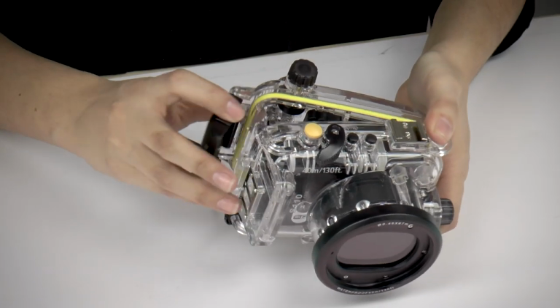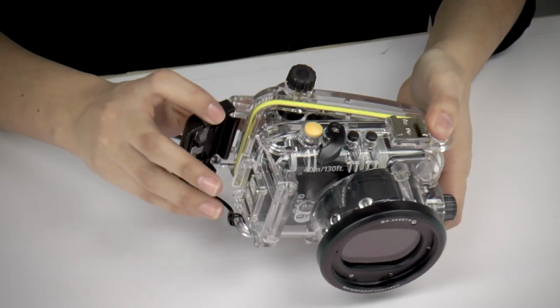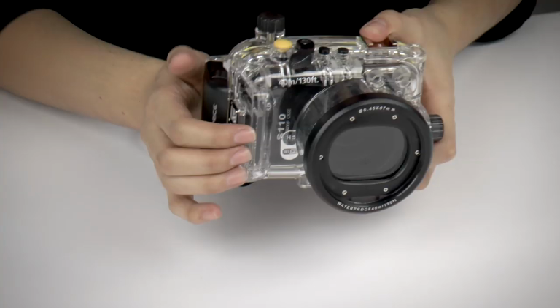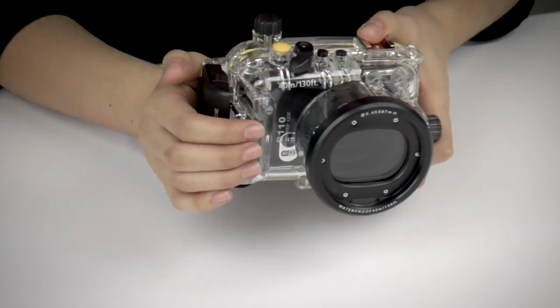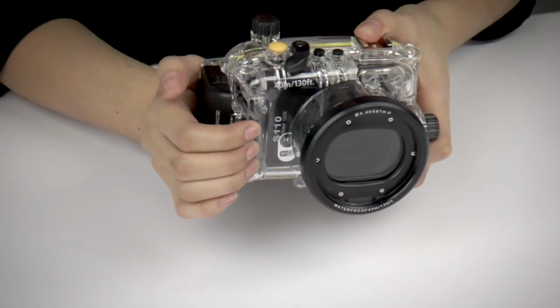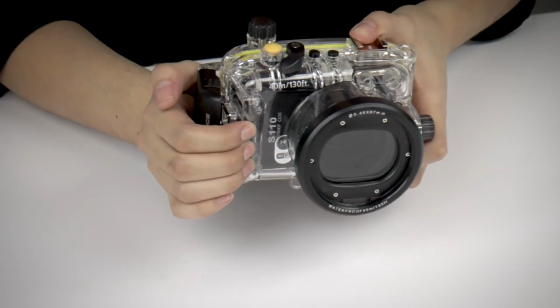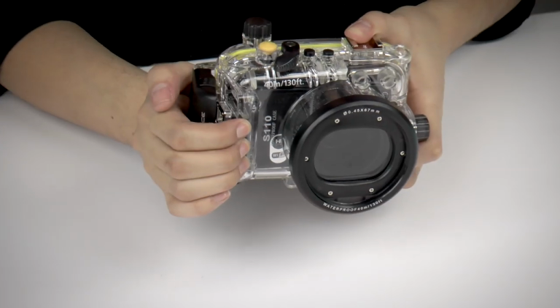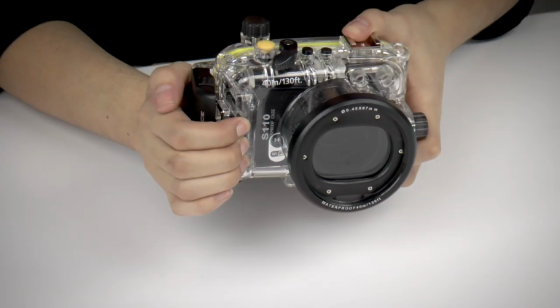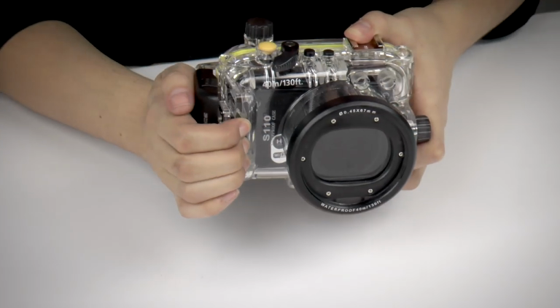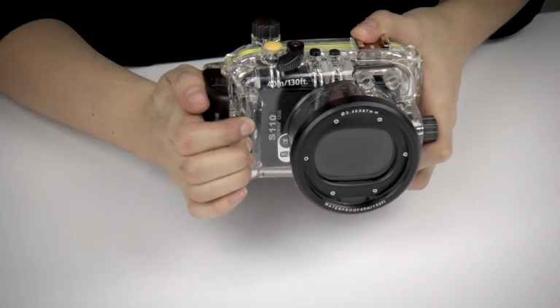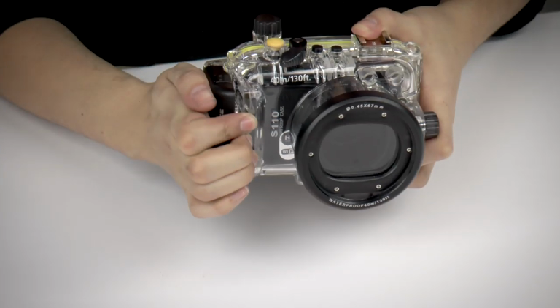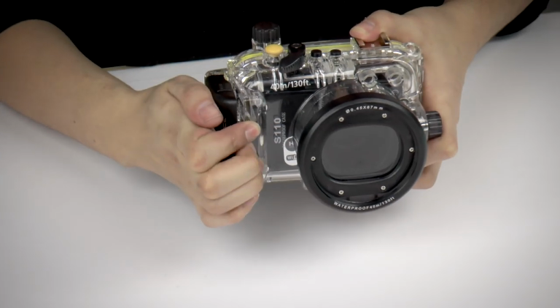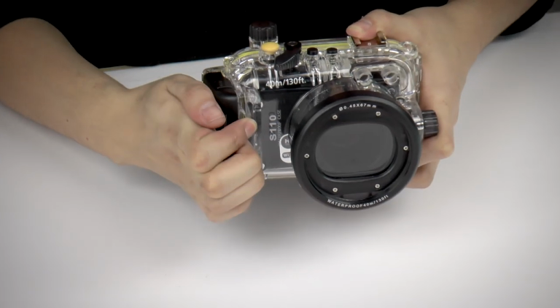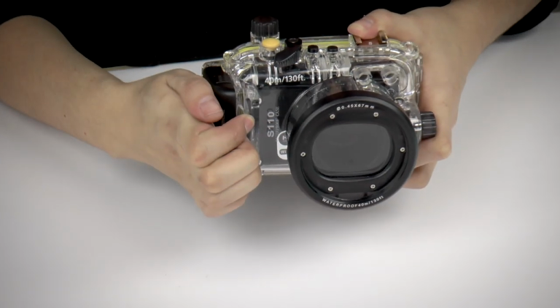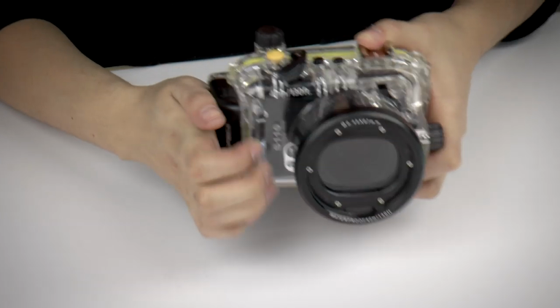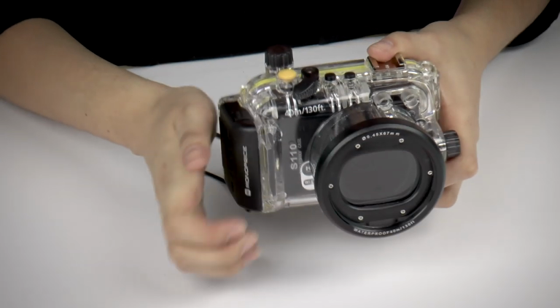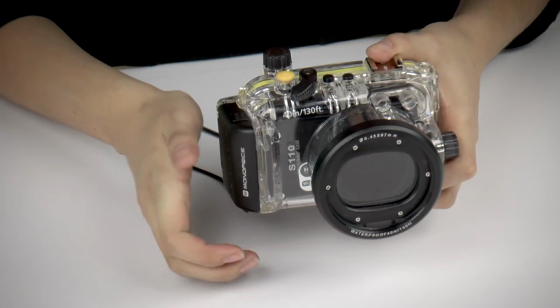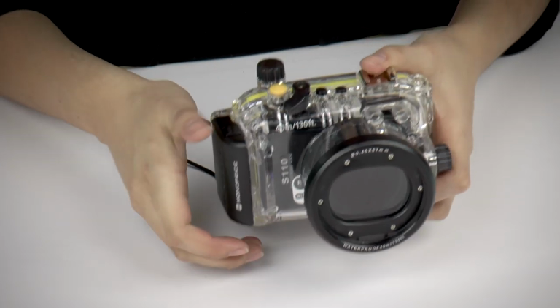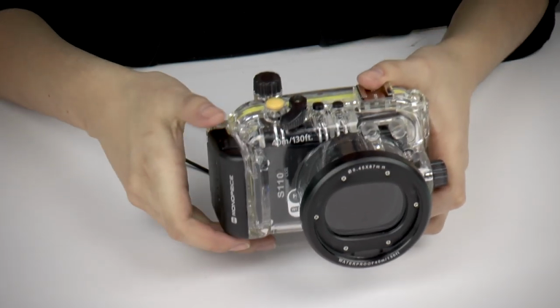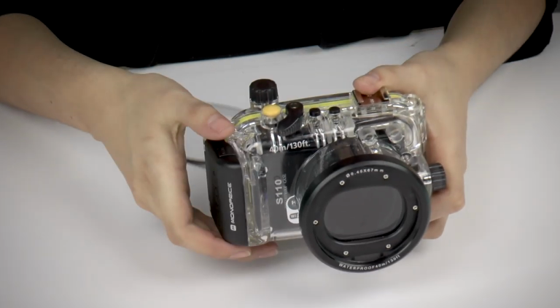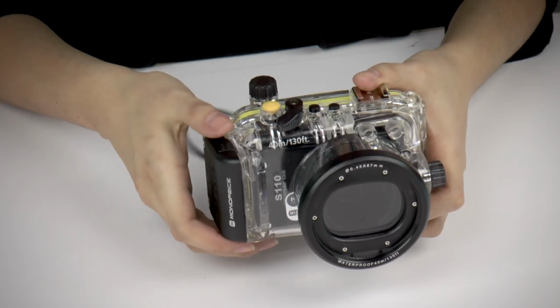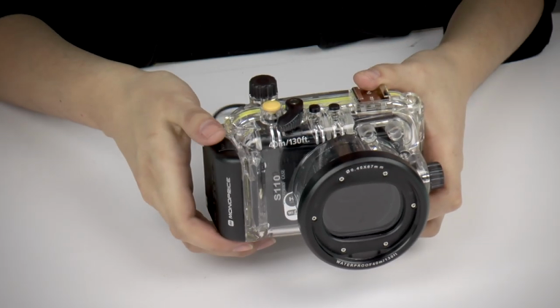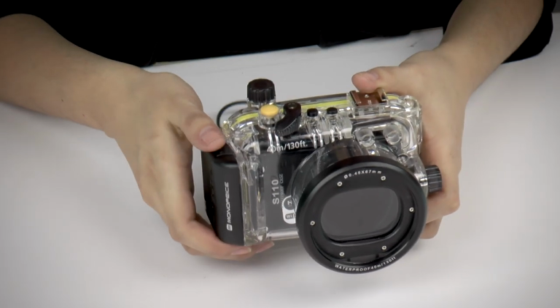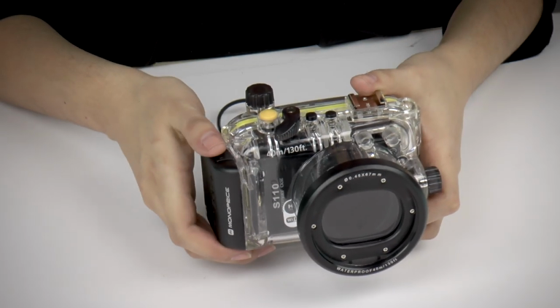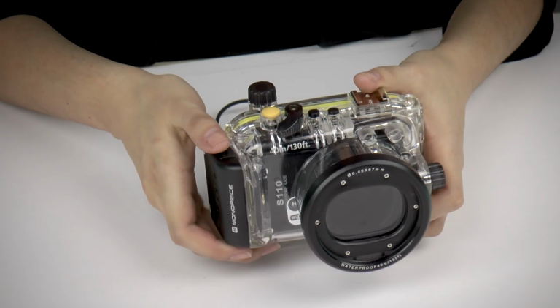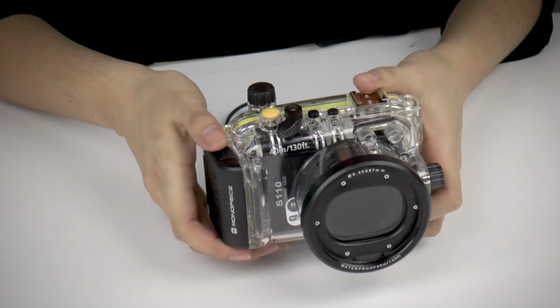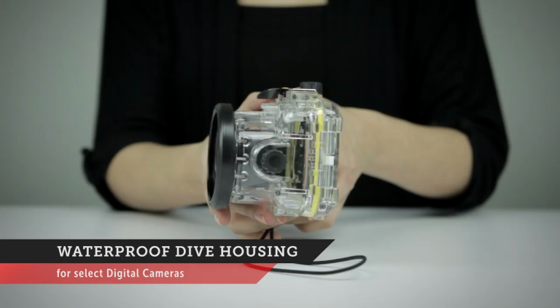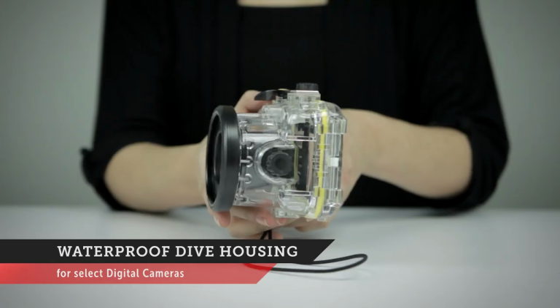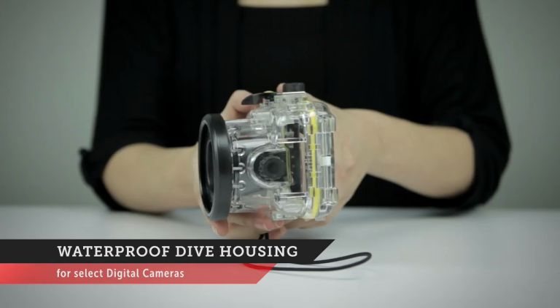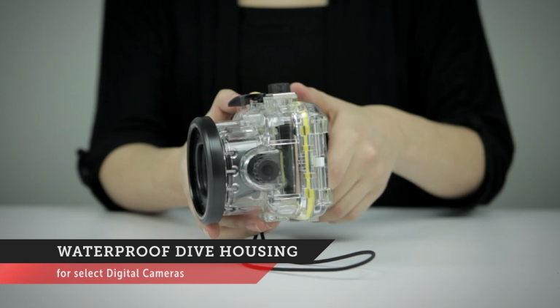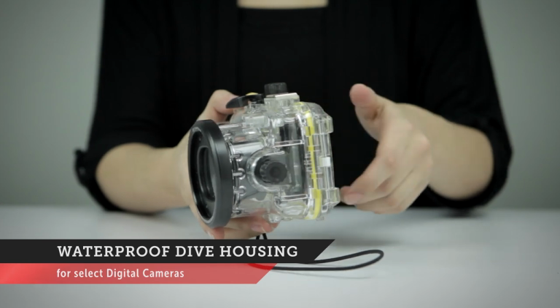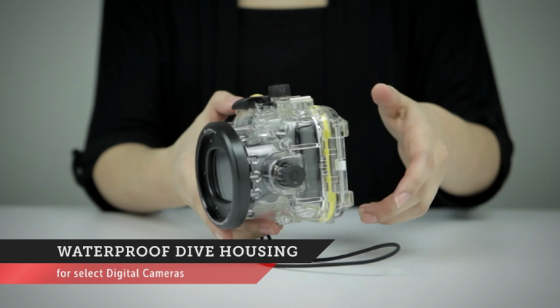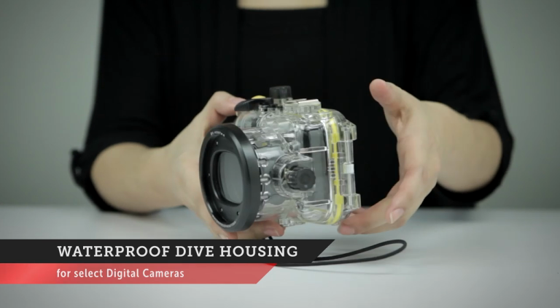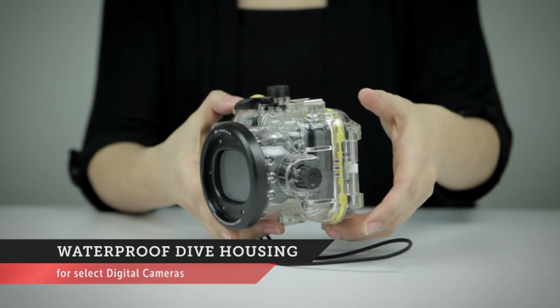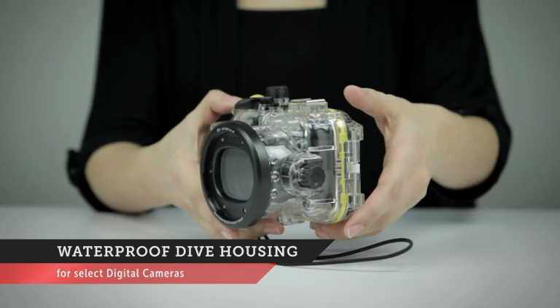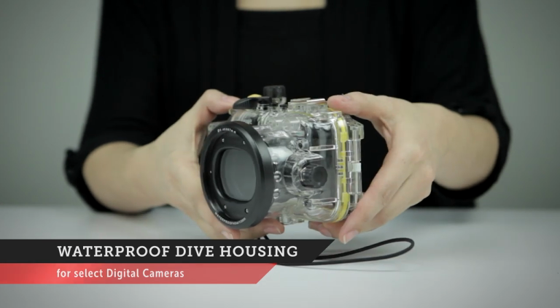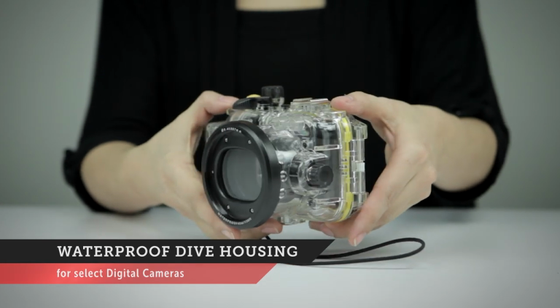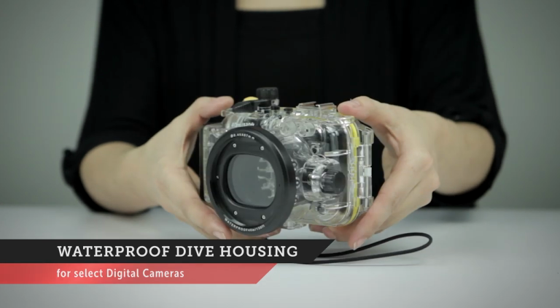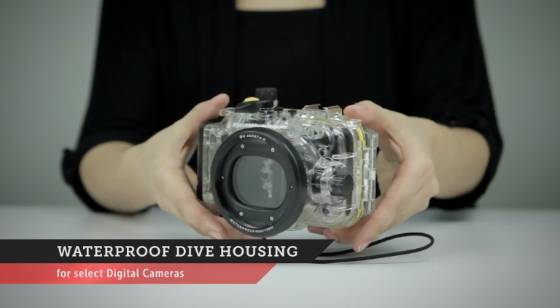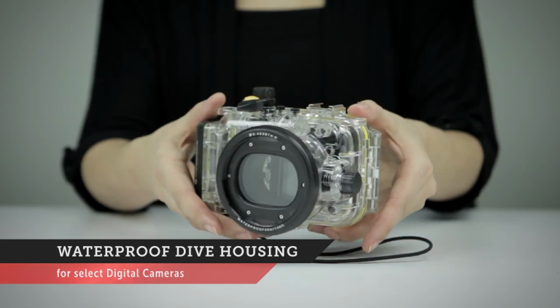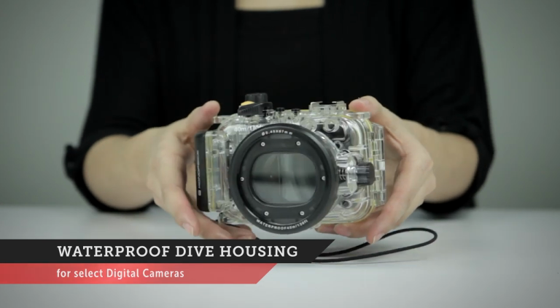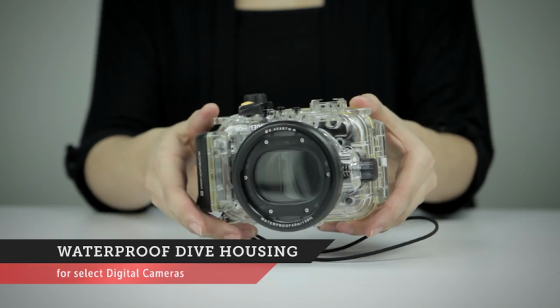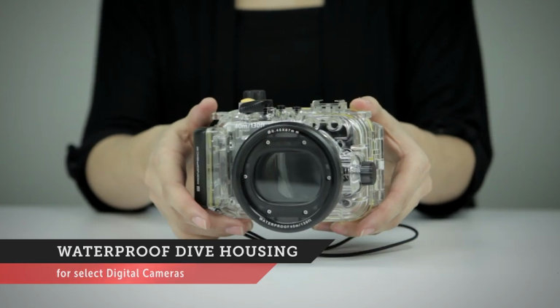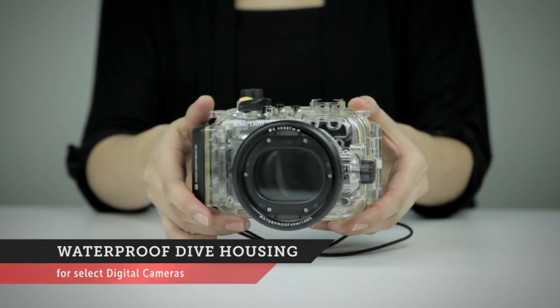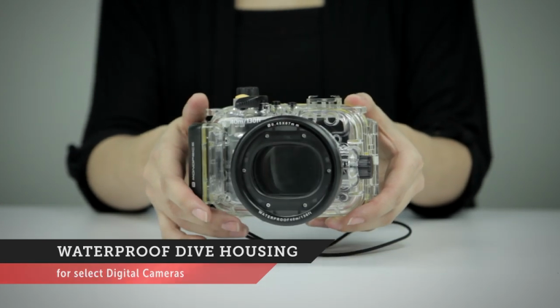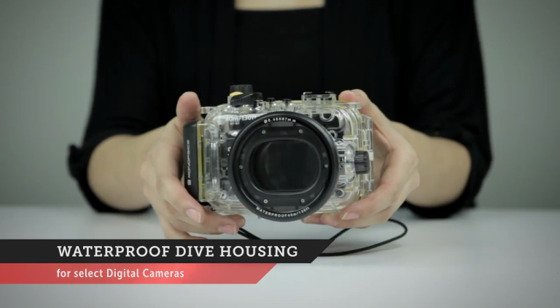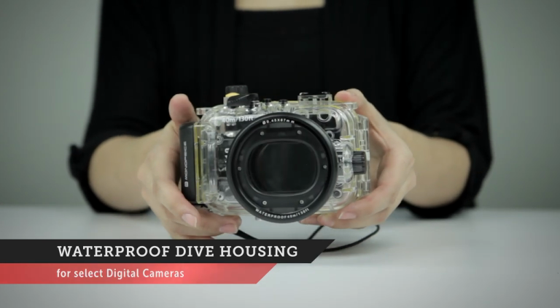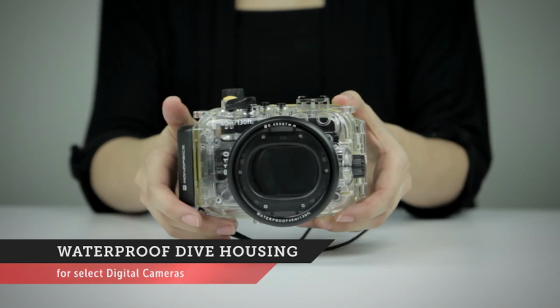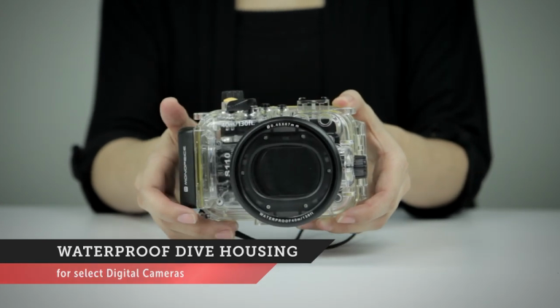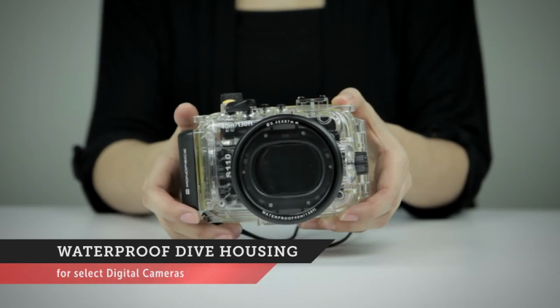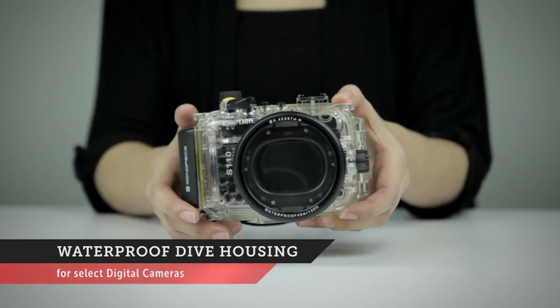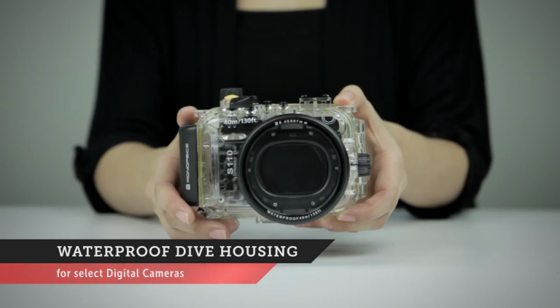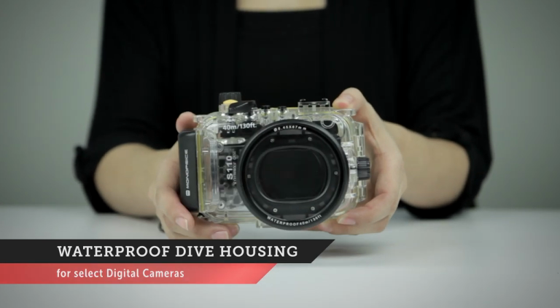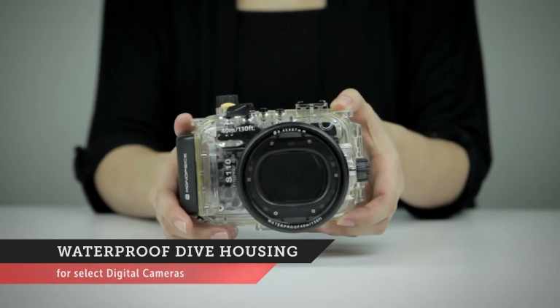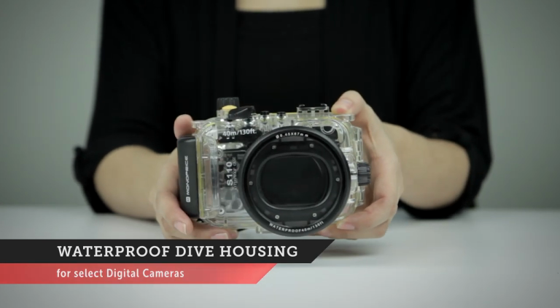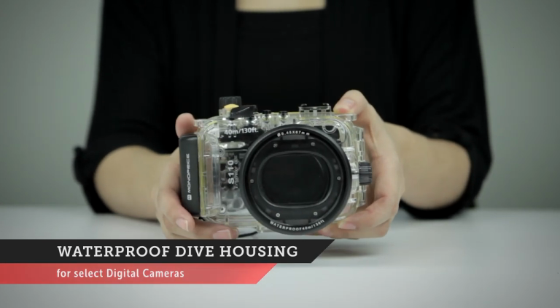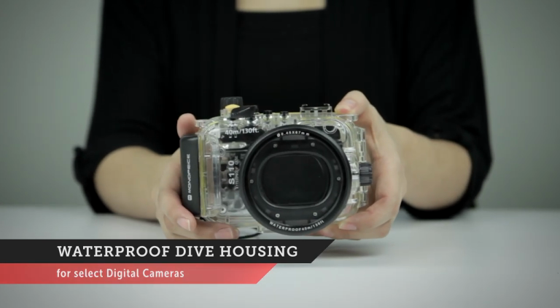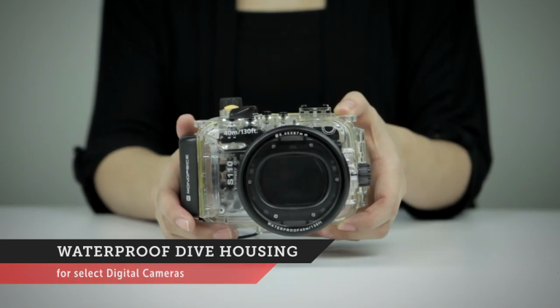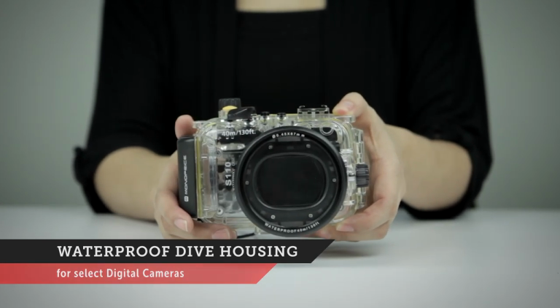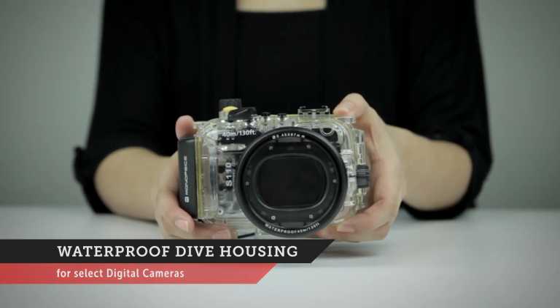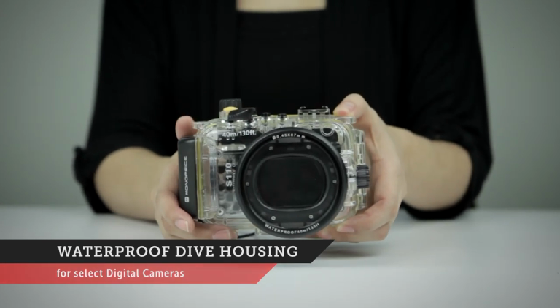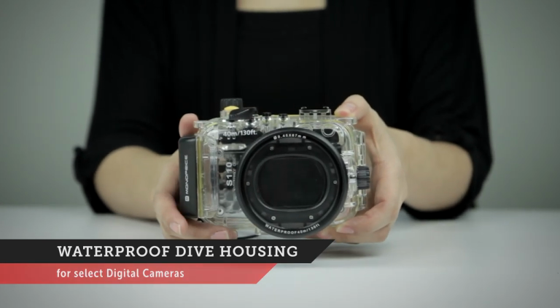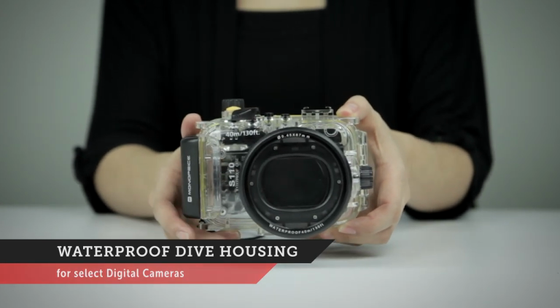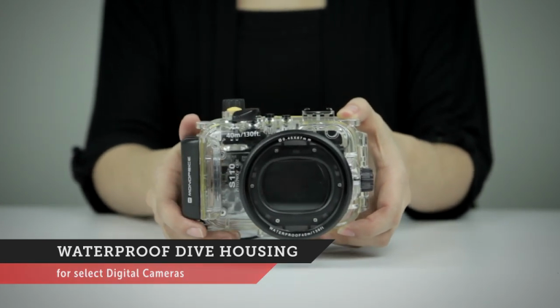The dive housings come with a spare waterproof seal, silicone grease, silica dry packs, a wrist and neck strap, and a flash diffuser. For more info on these and our other great products, visit monoprice.com.